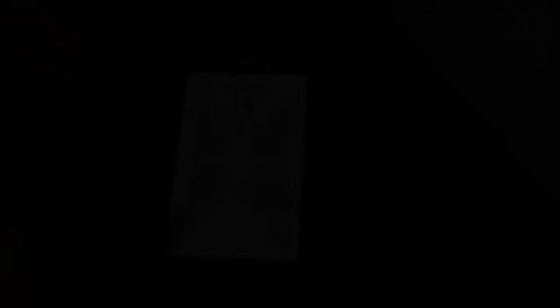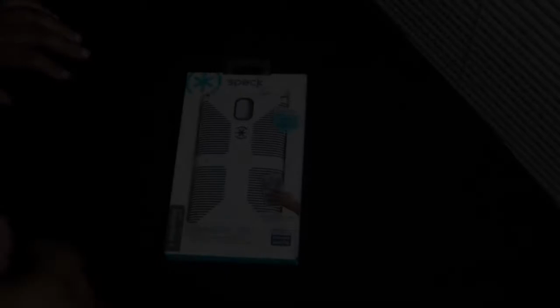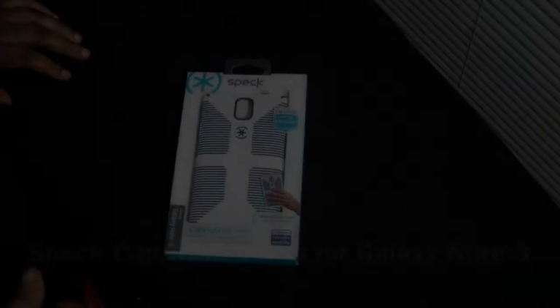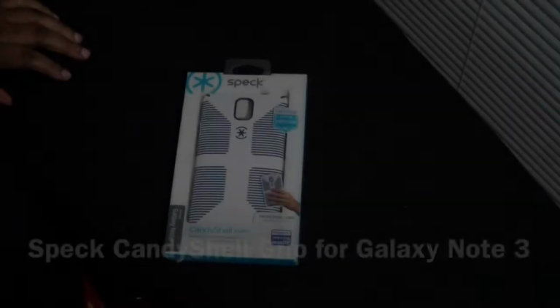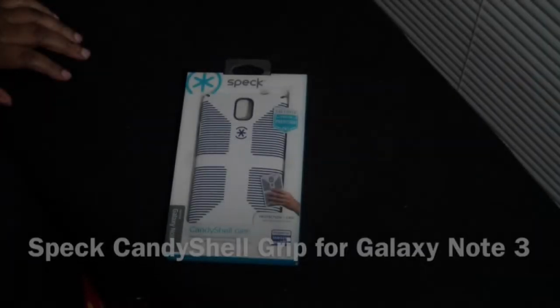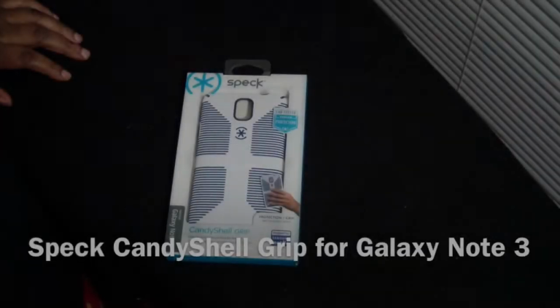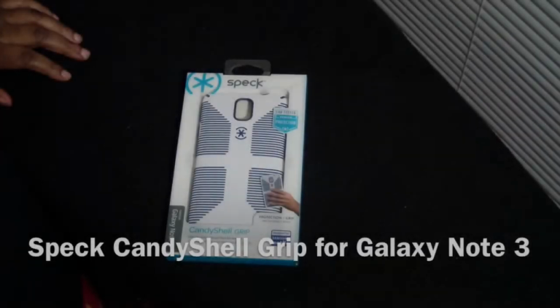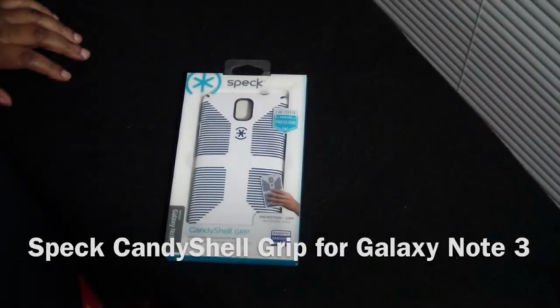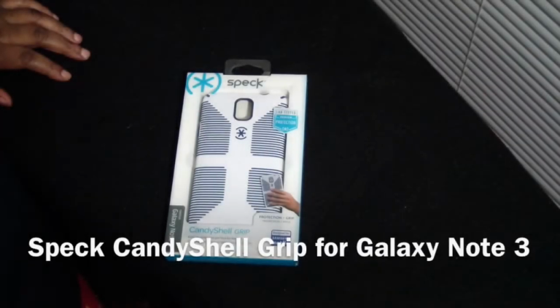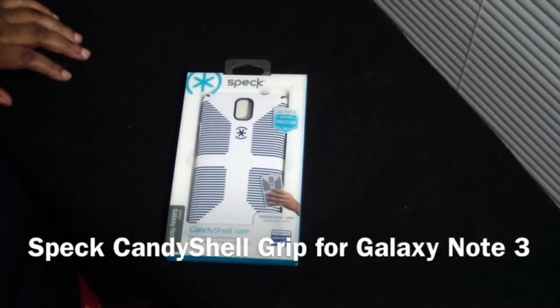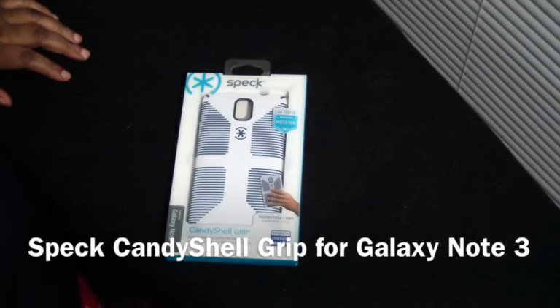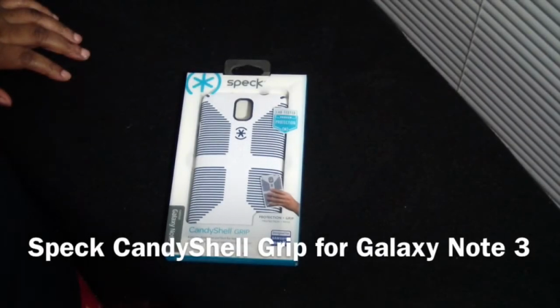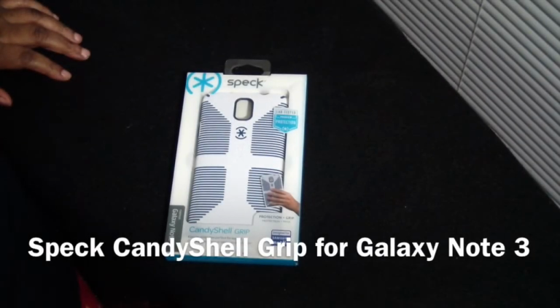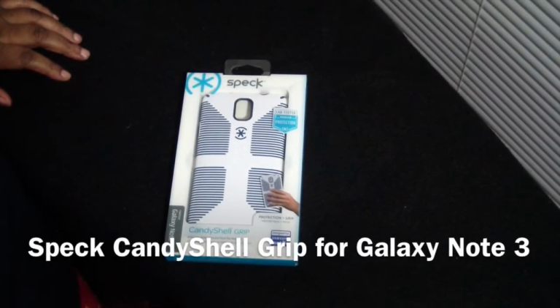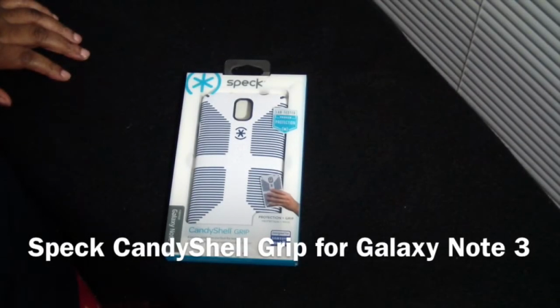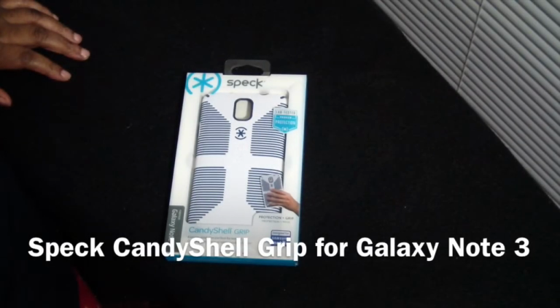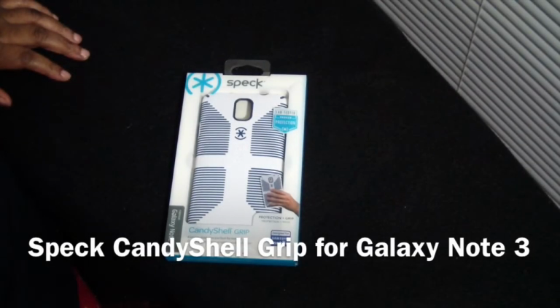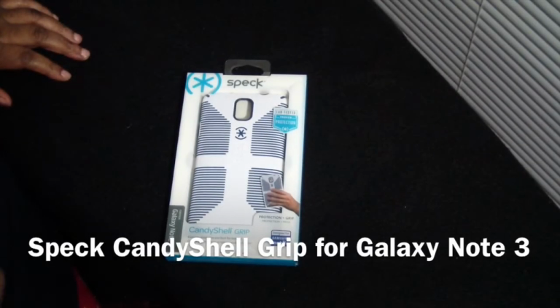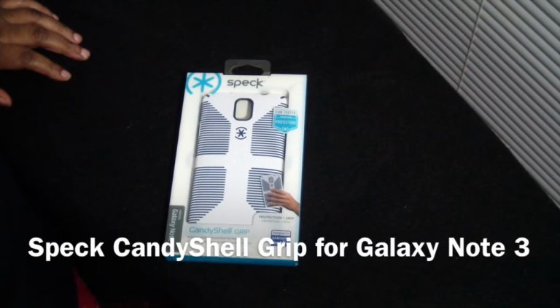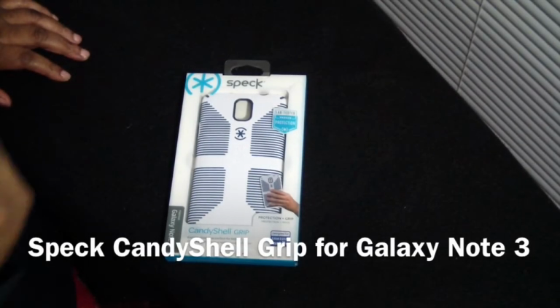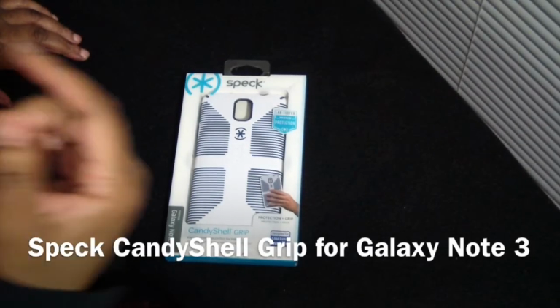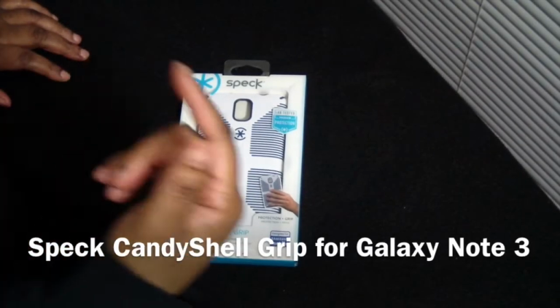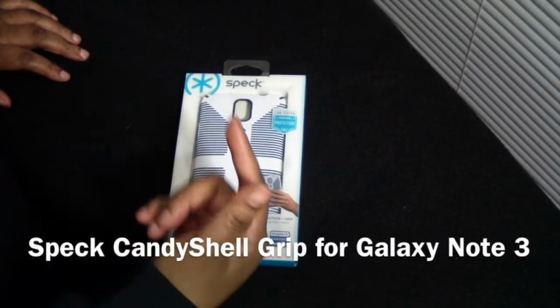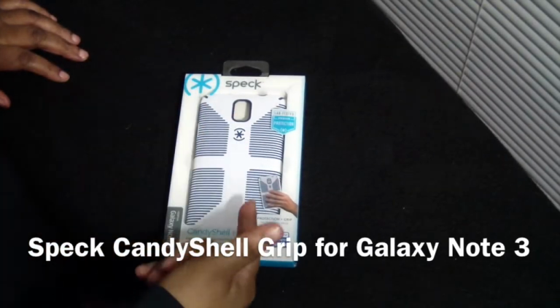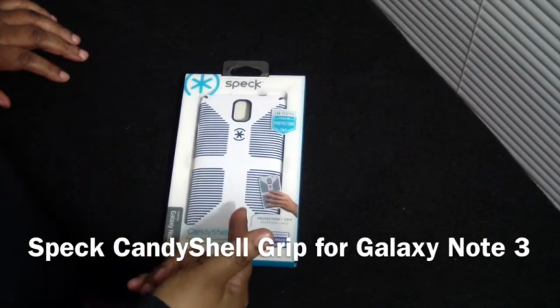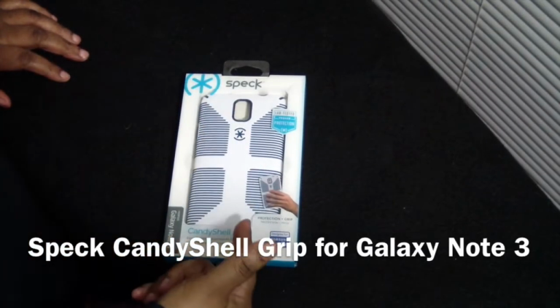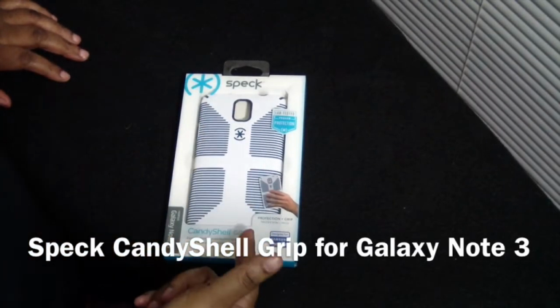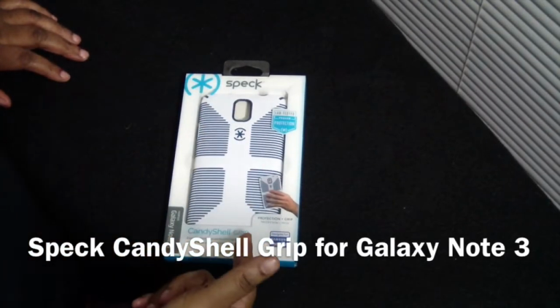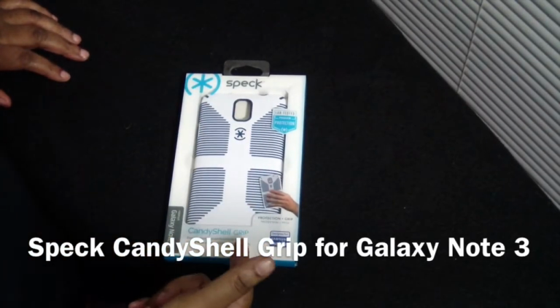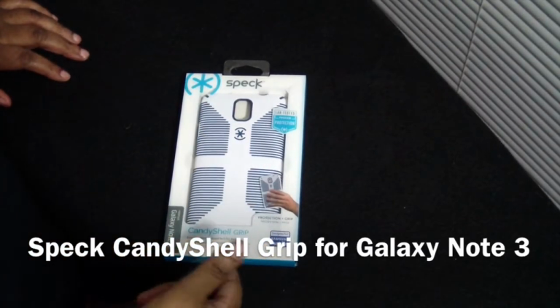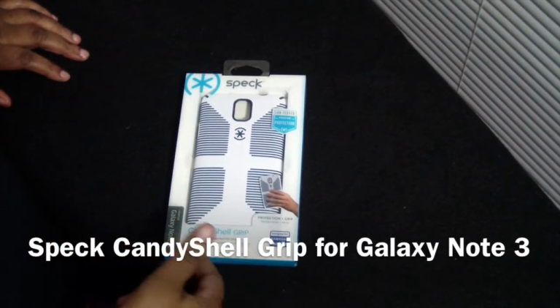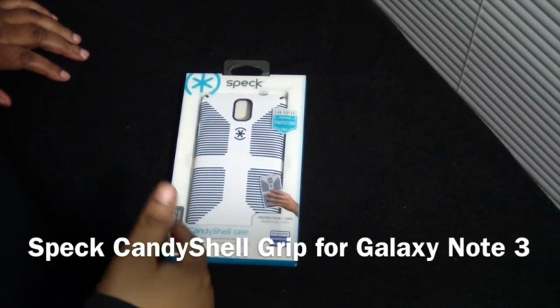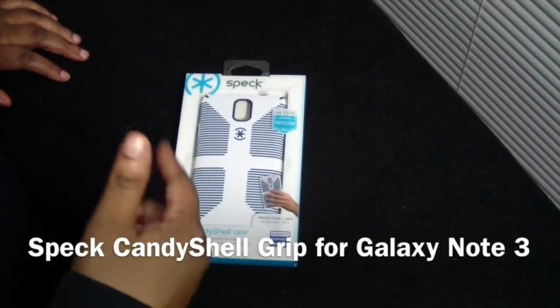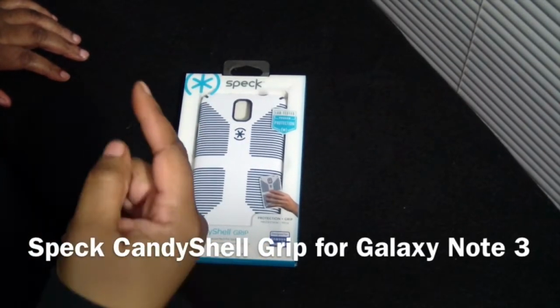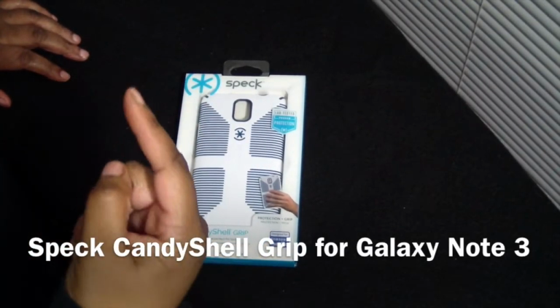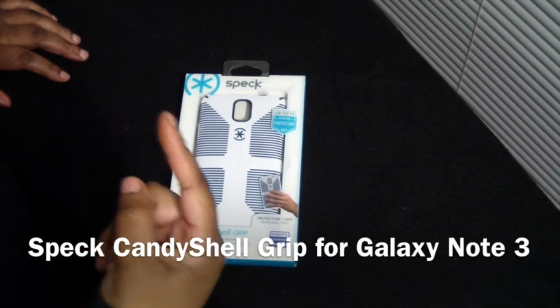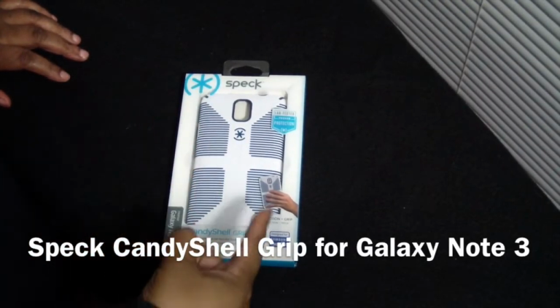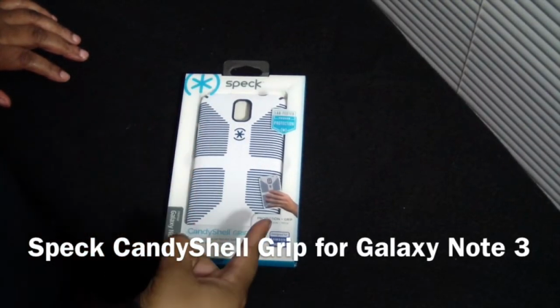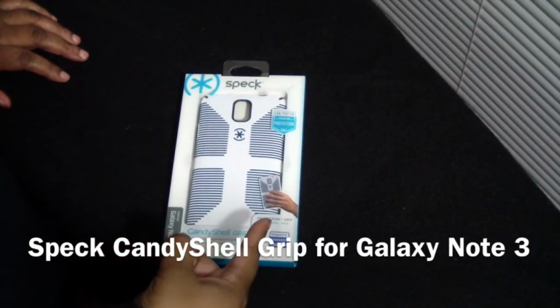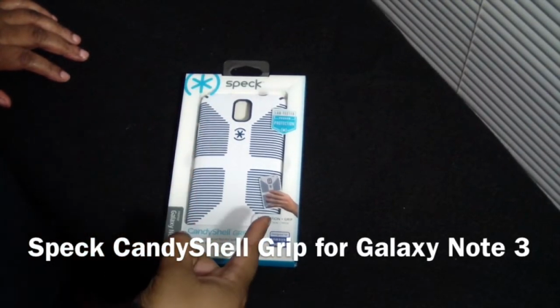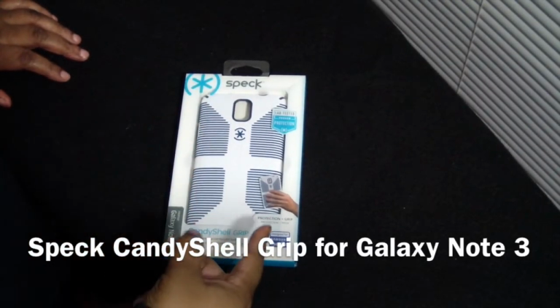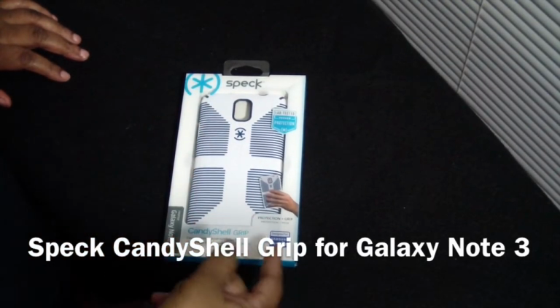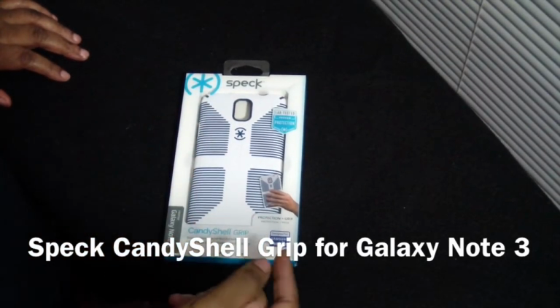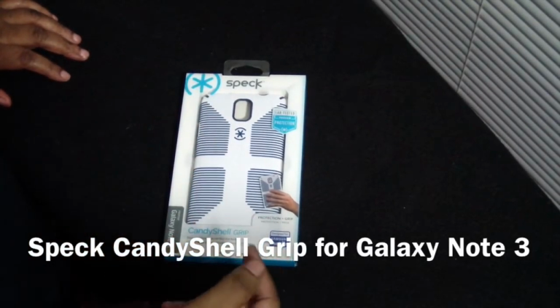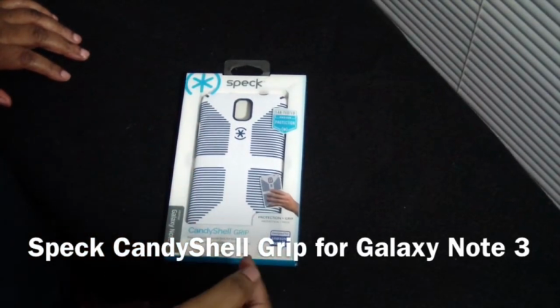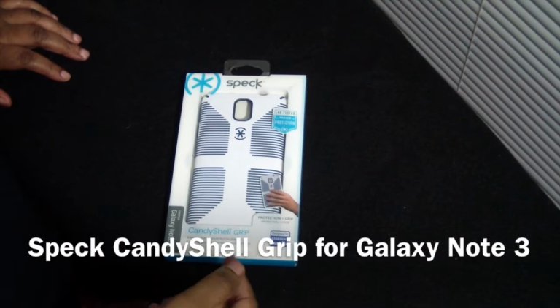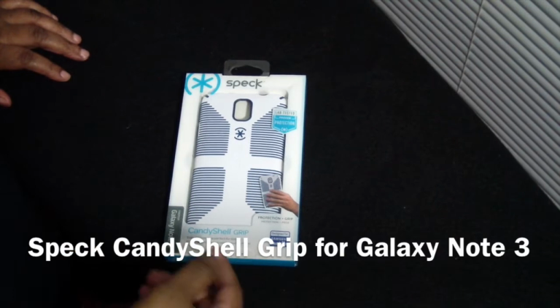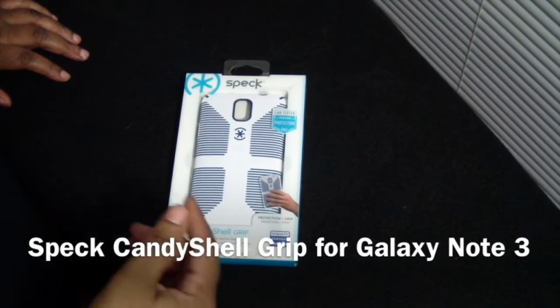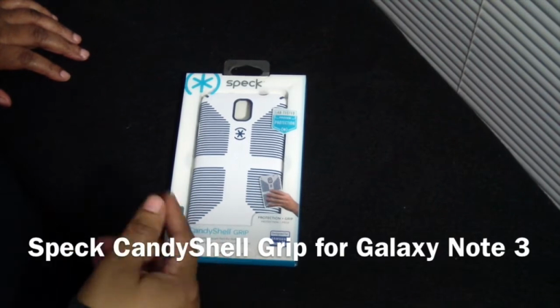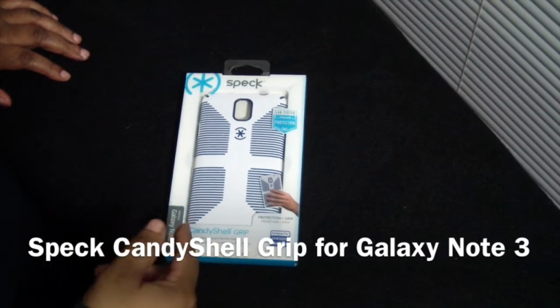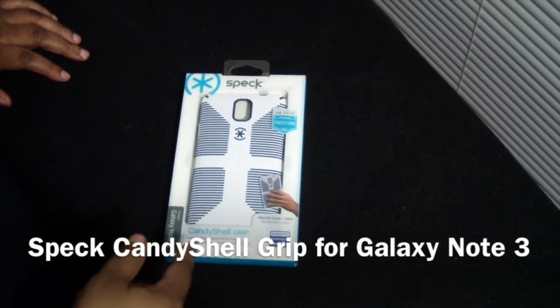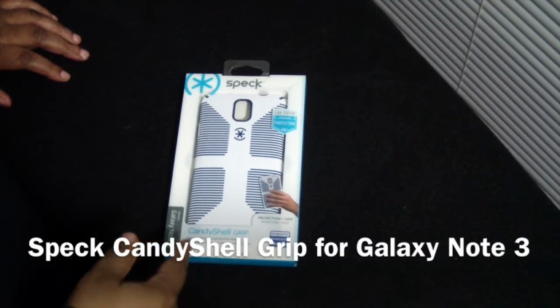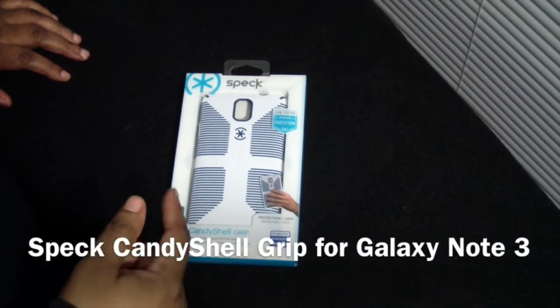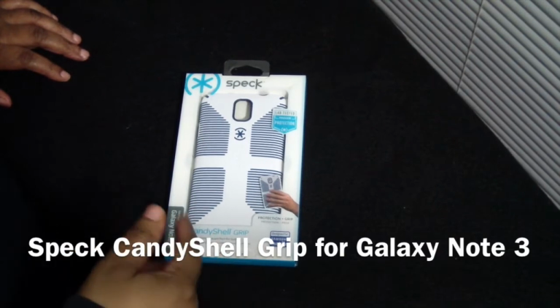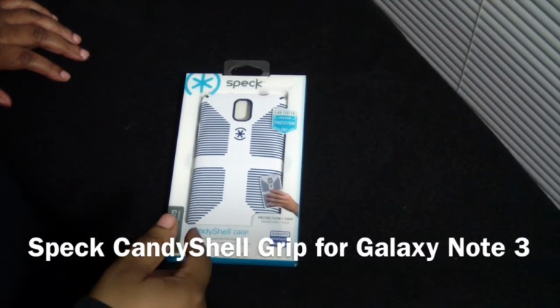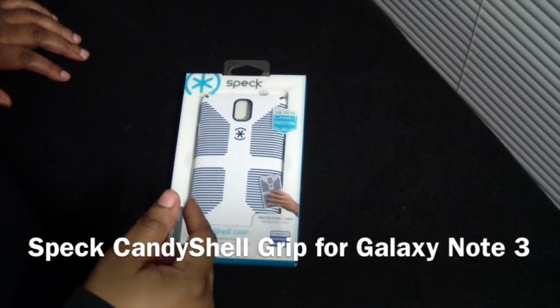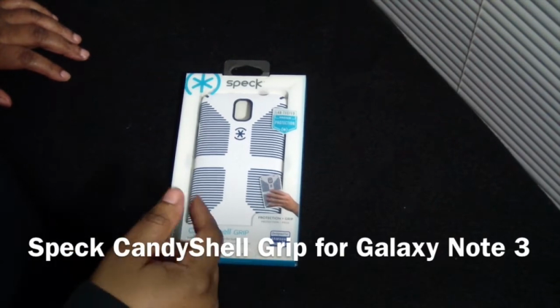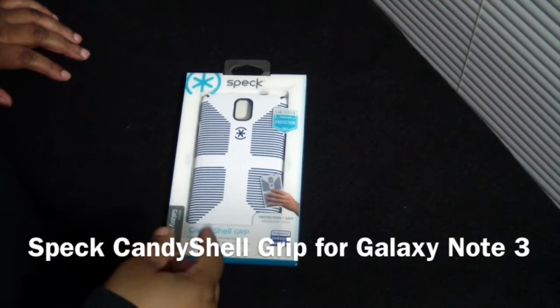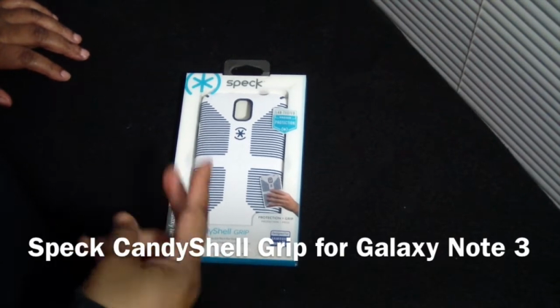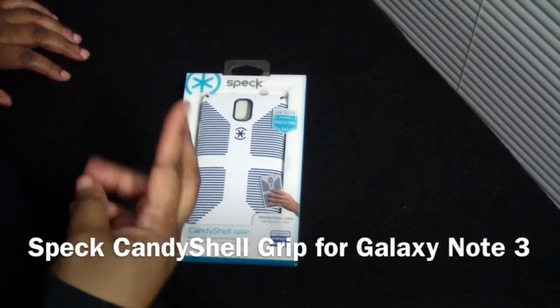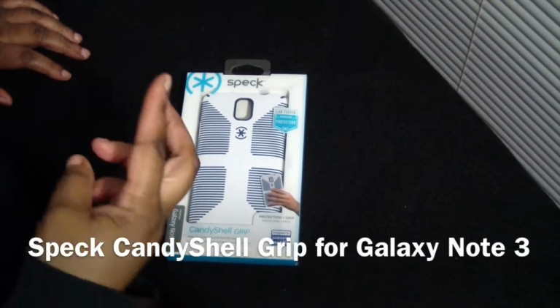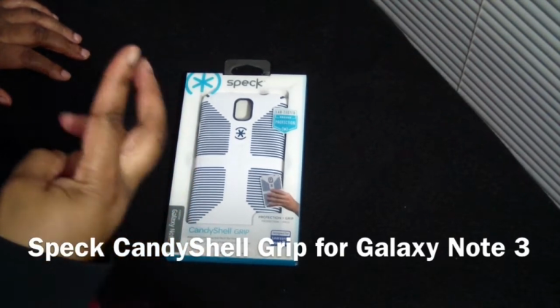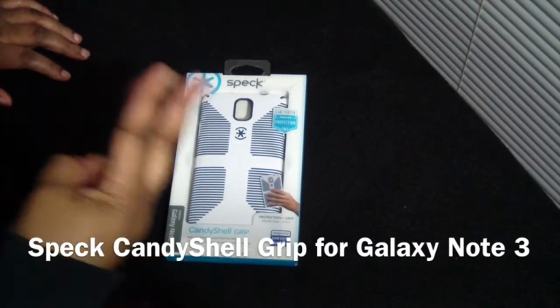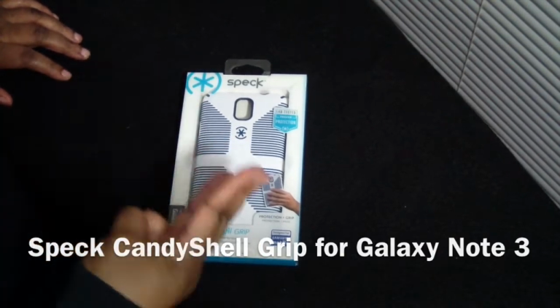Hi guys, it's Gal38 here. How are you? Well, I have a case here today and it's by Speck, and it is for the Samsung Galaxy Note 3.